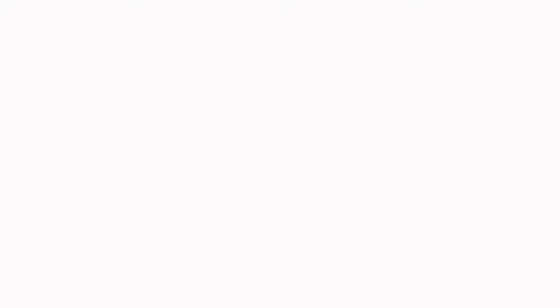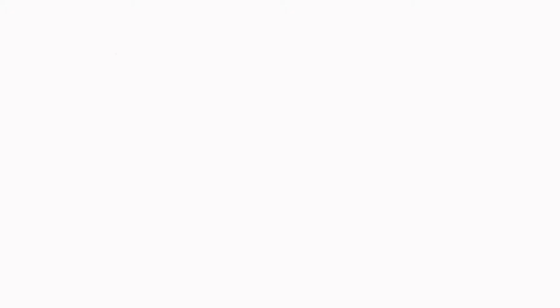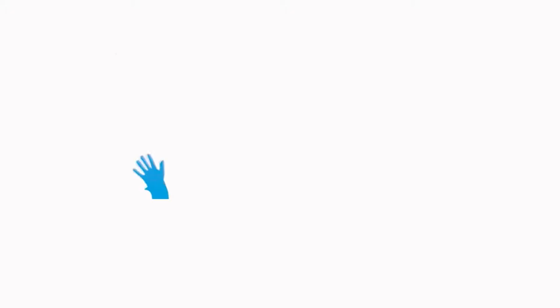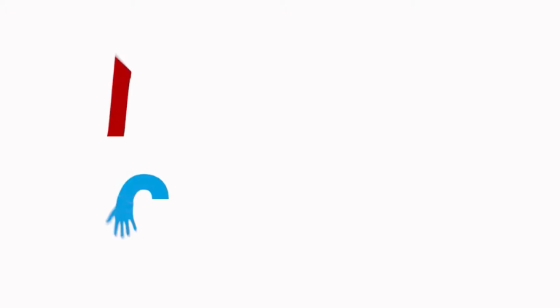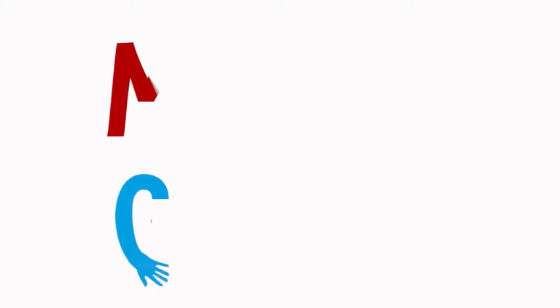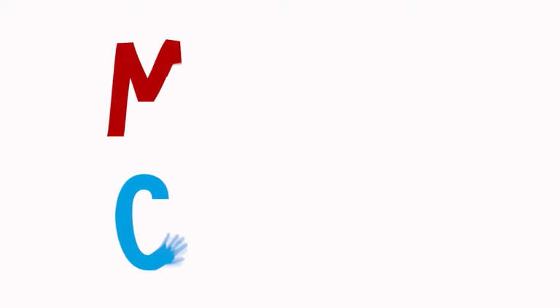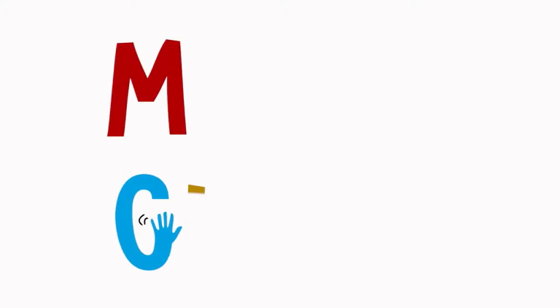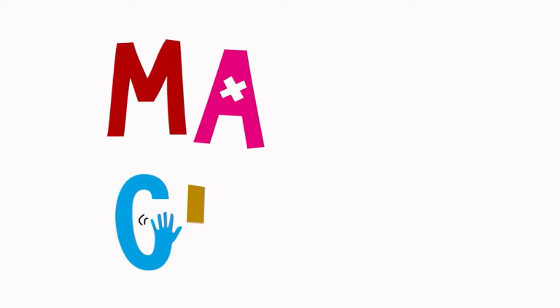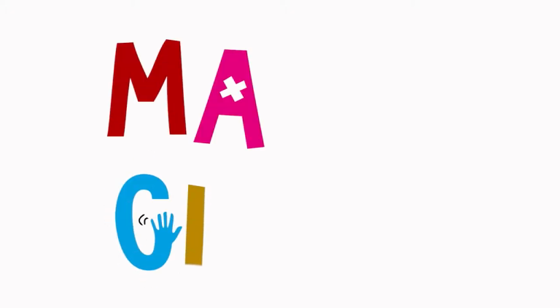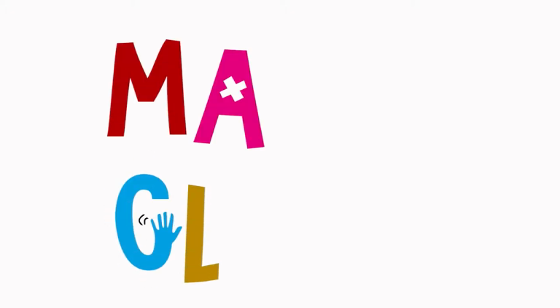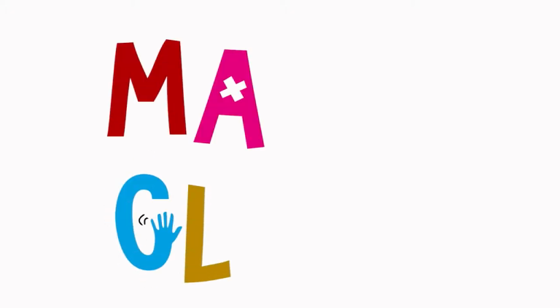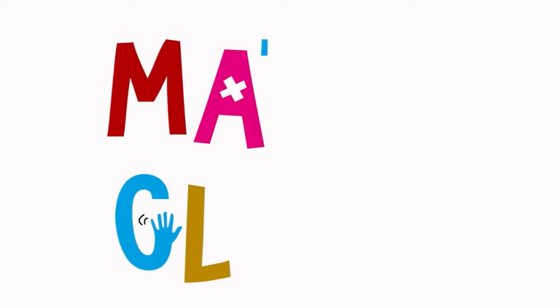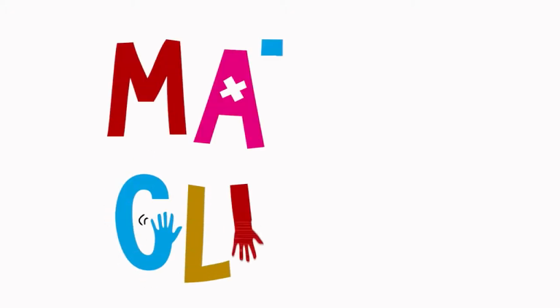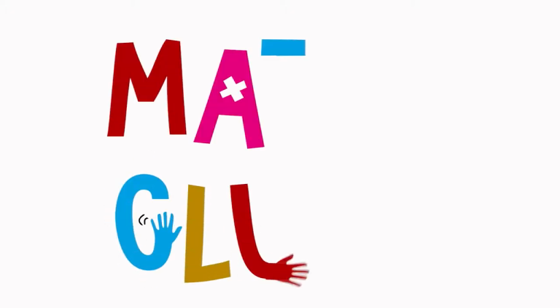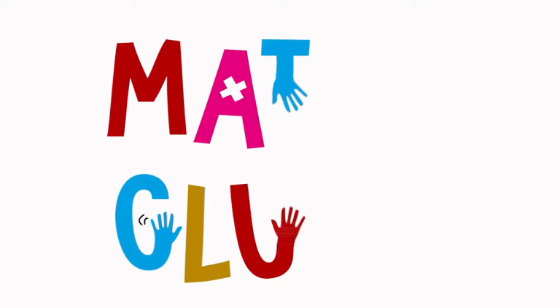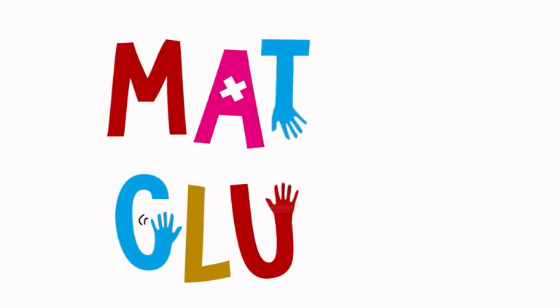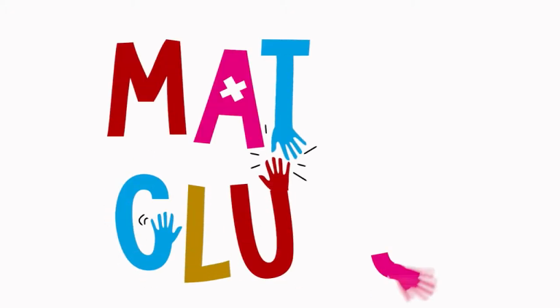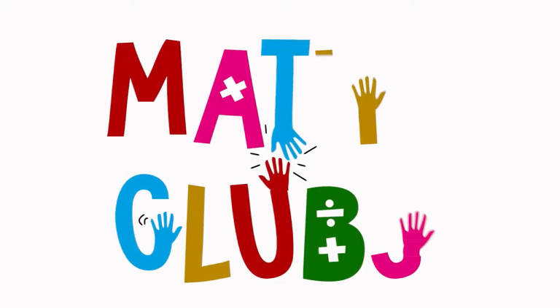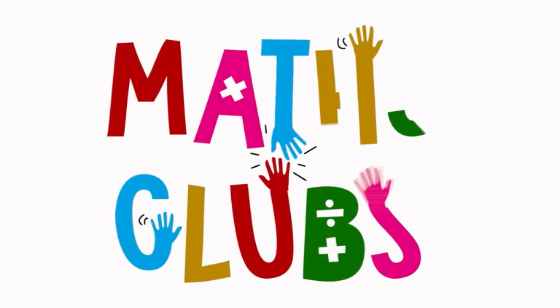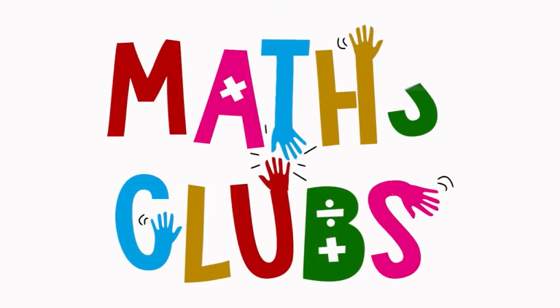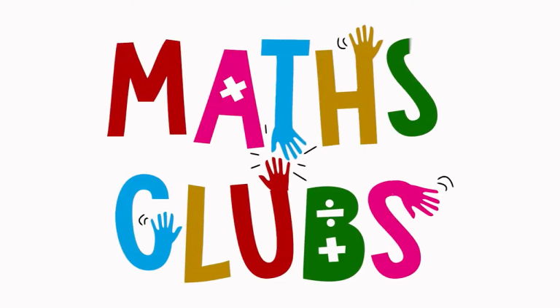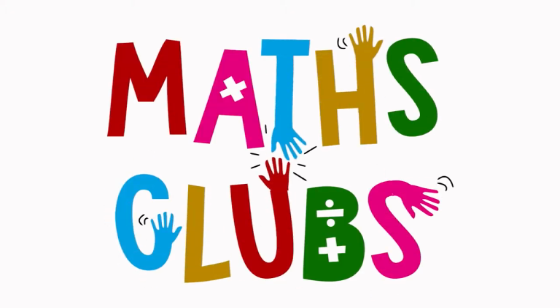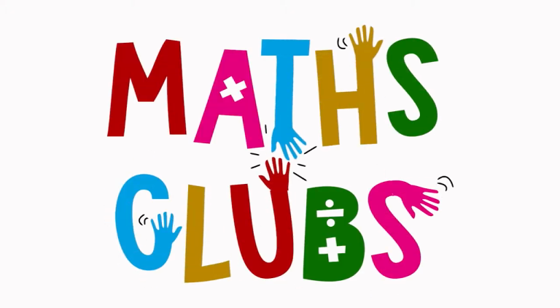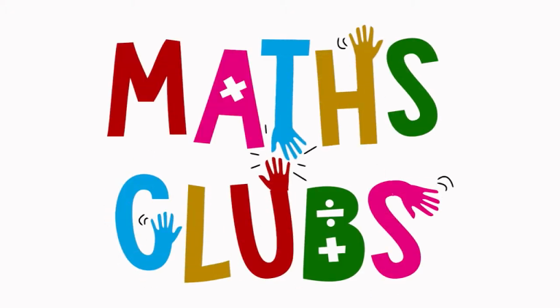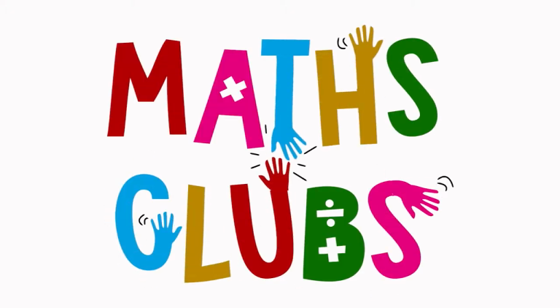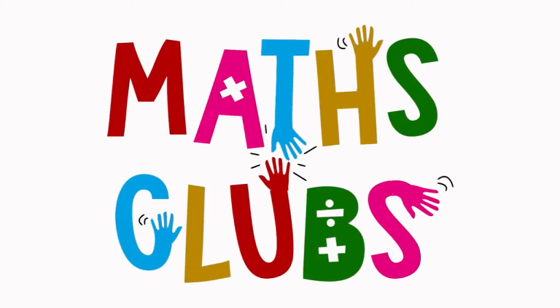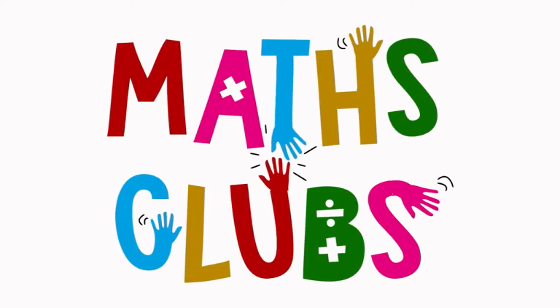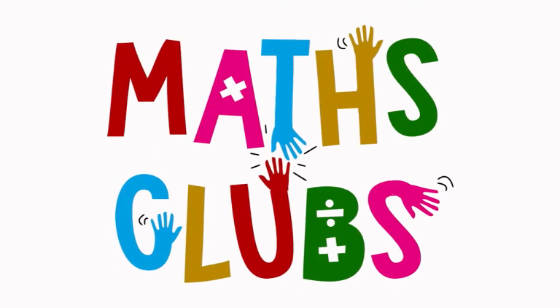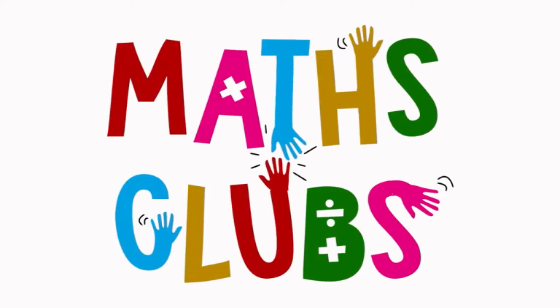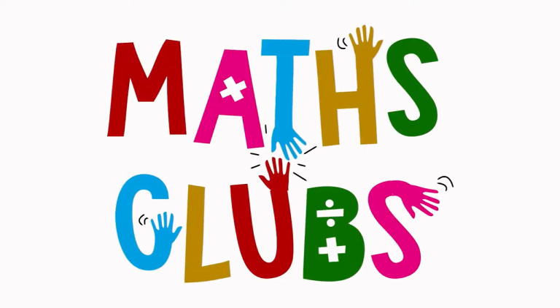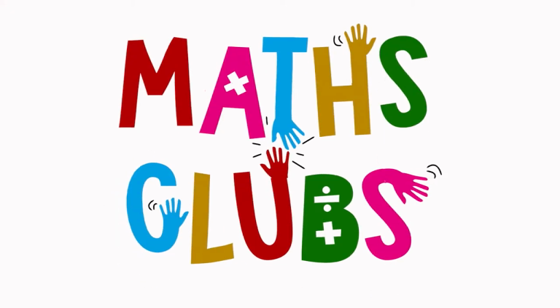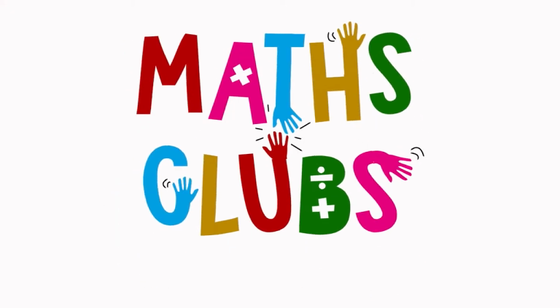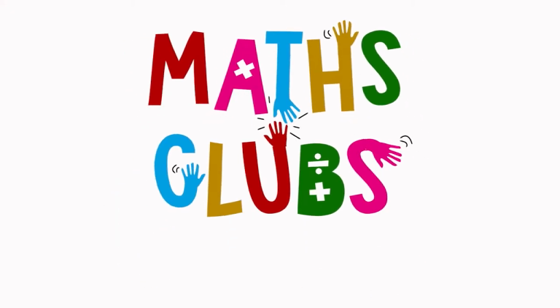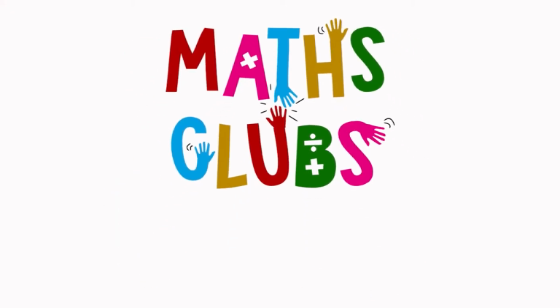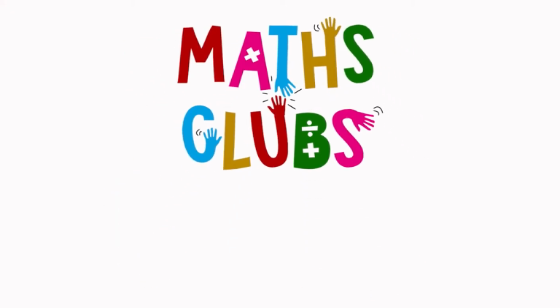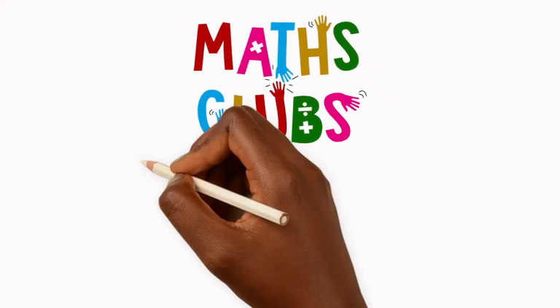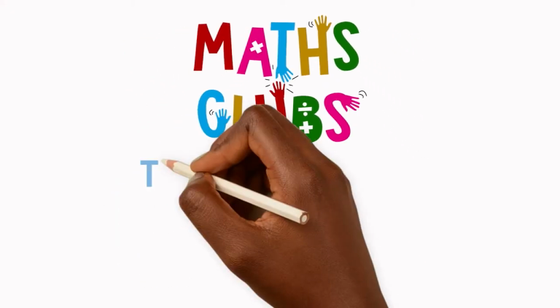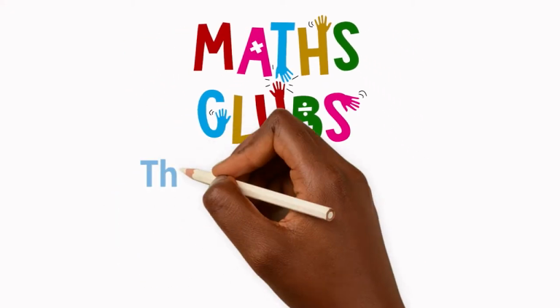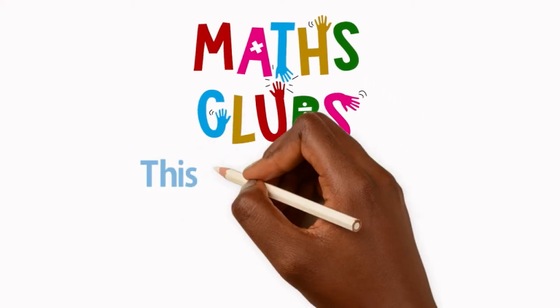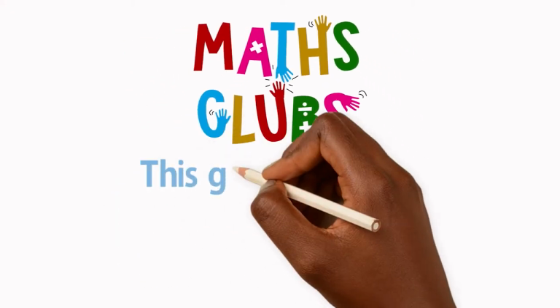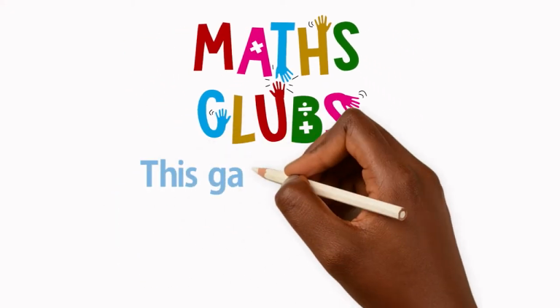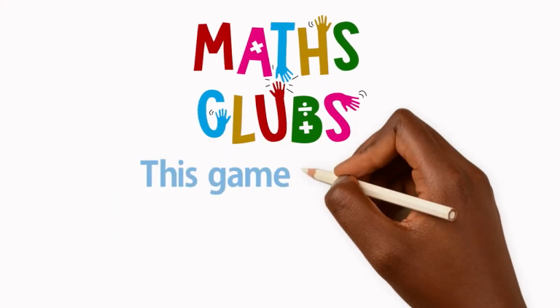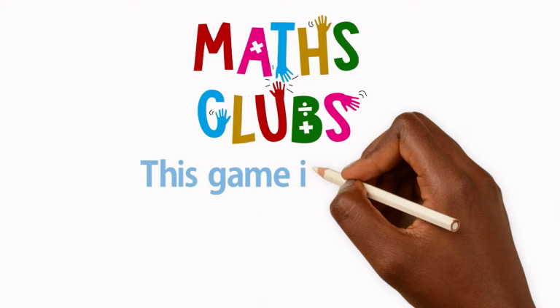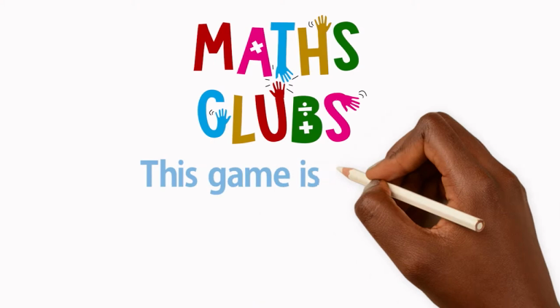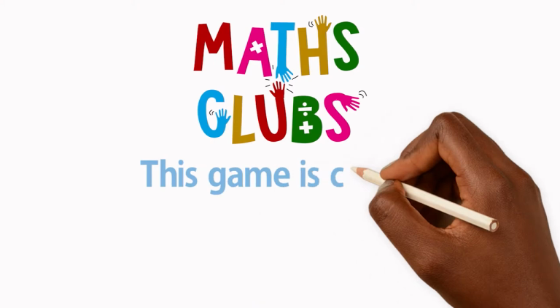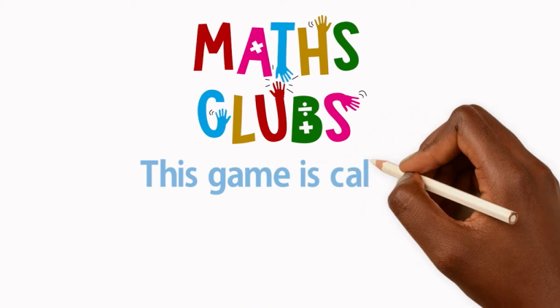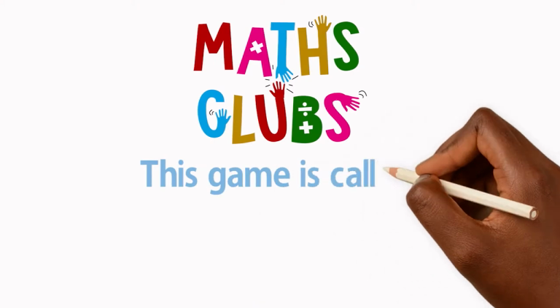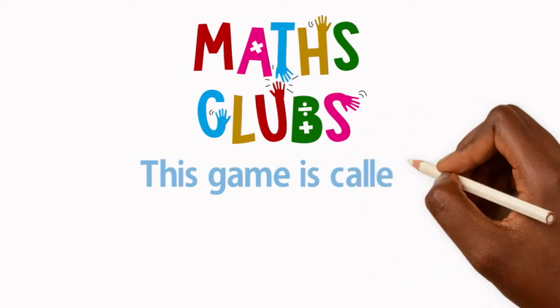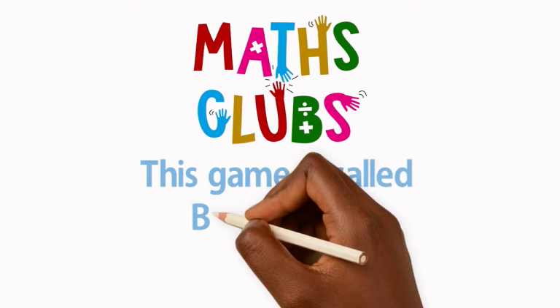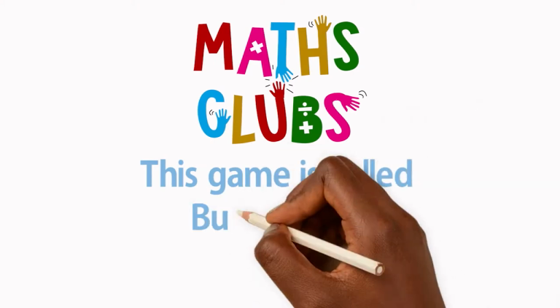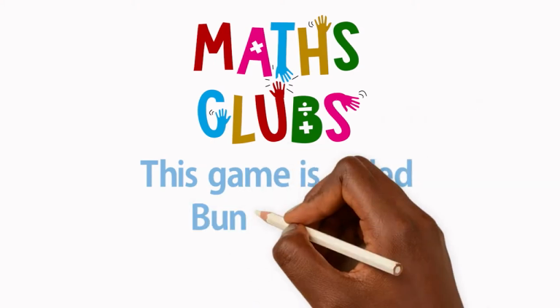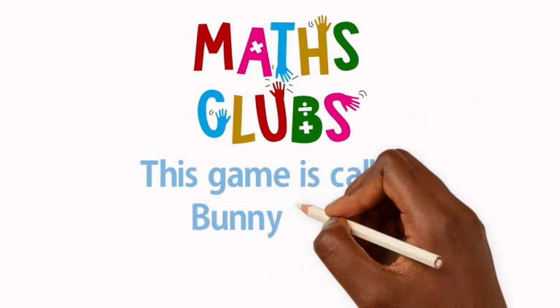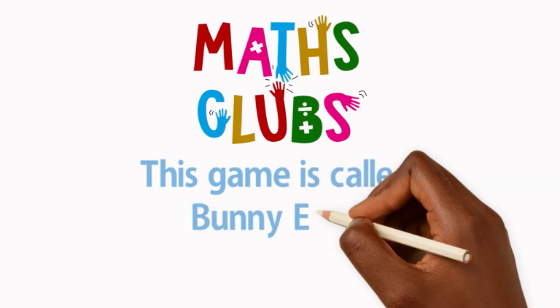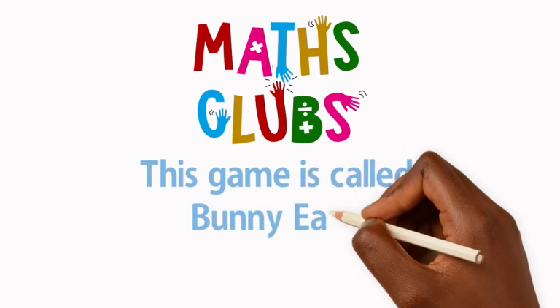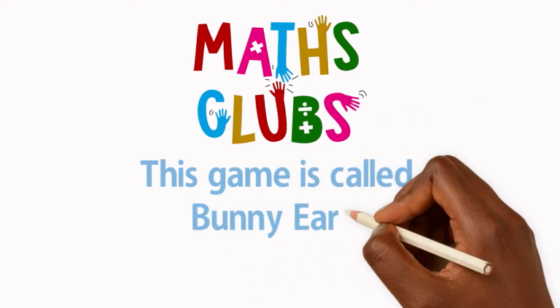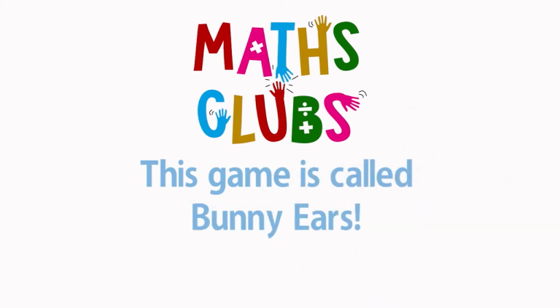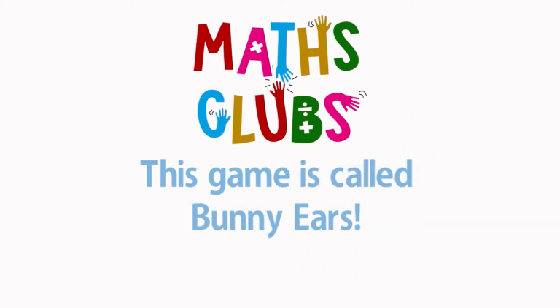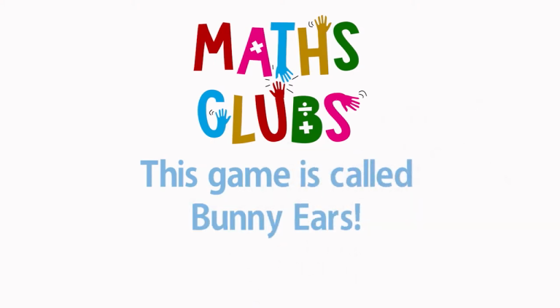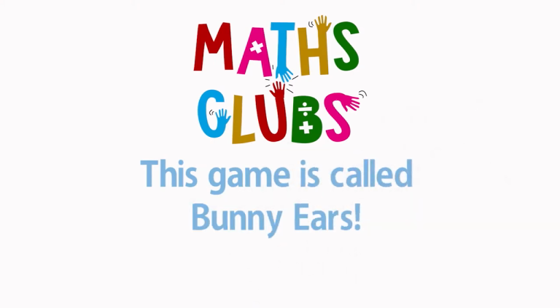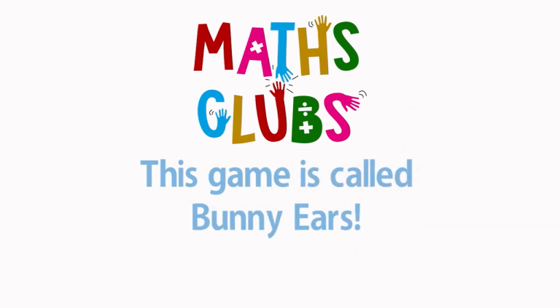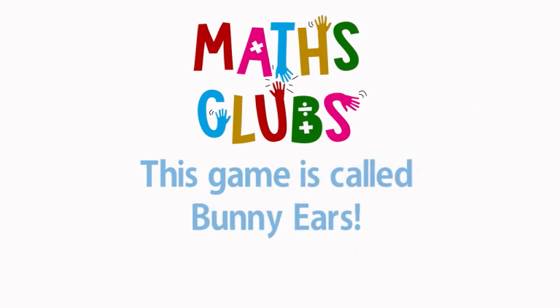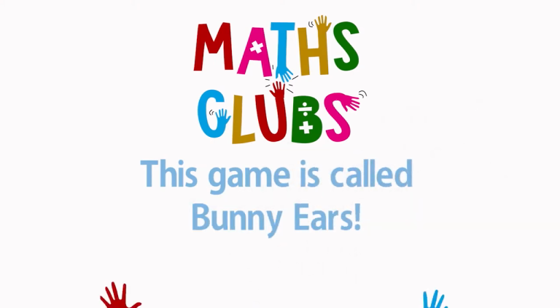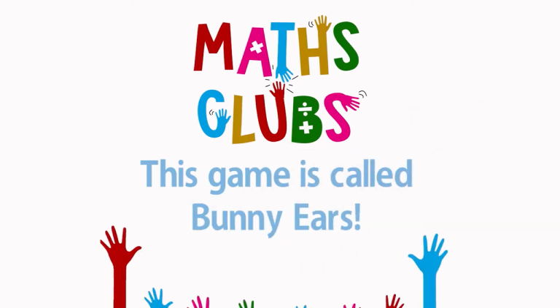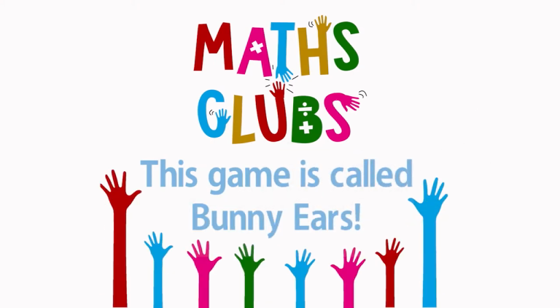Game Master! Welcome to Met Club. This game is called Bunny Ears.